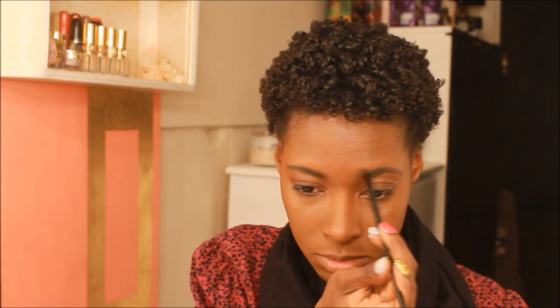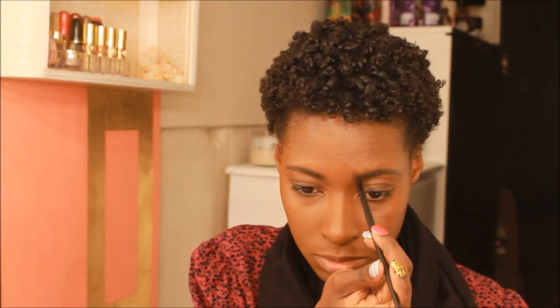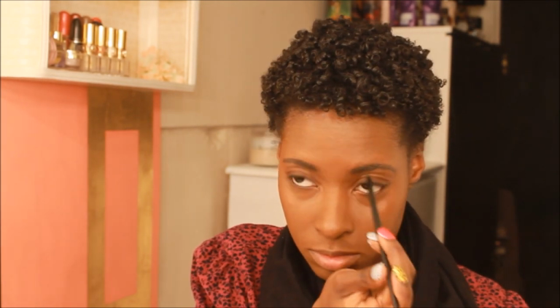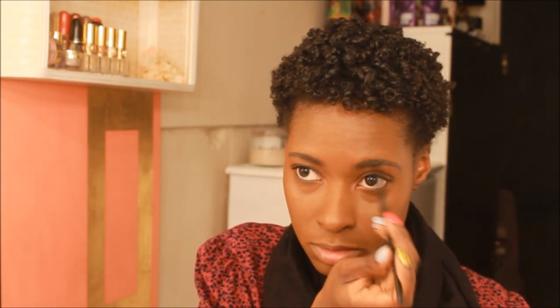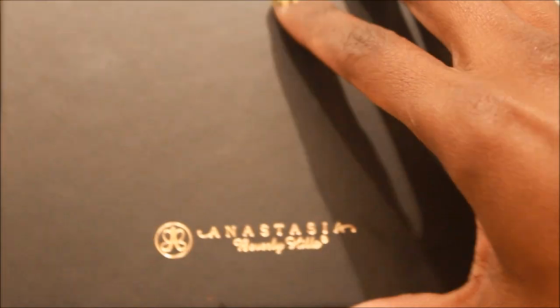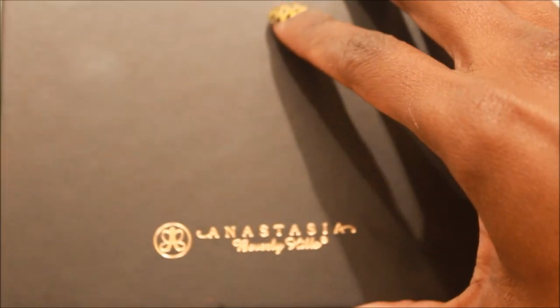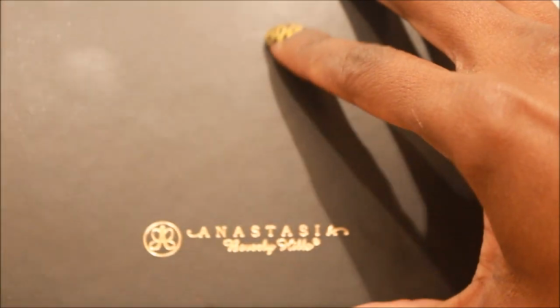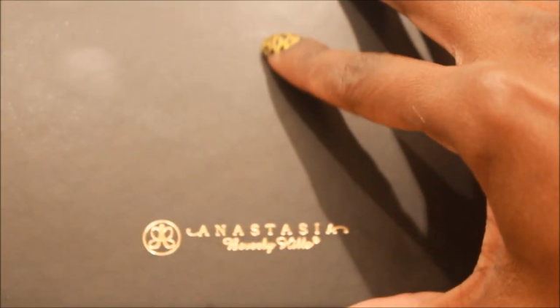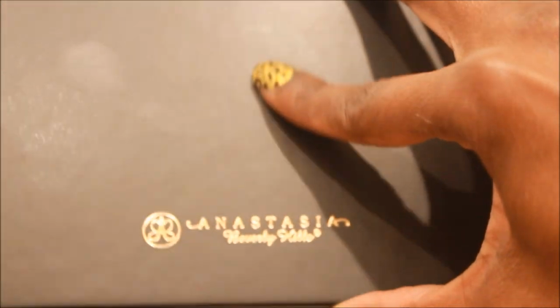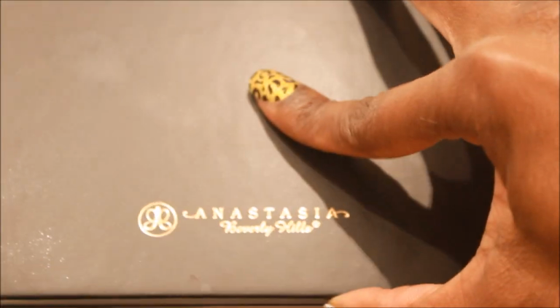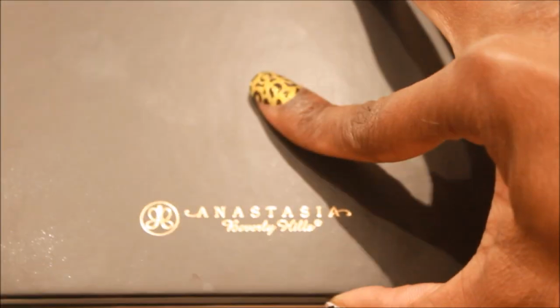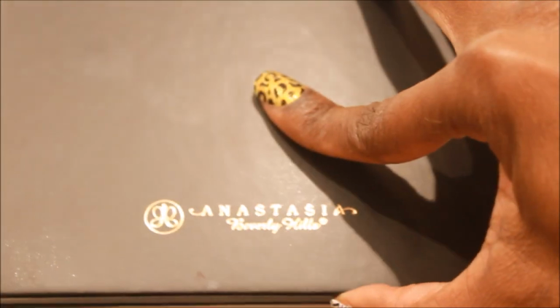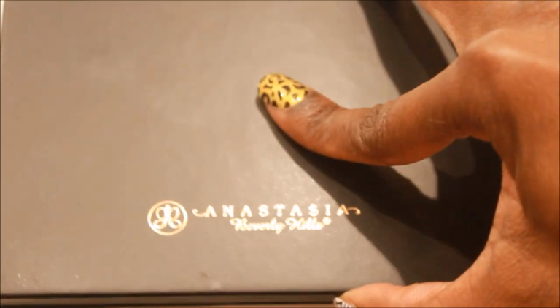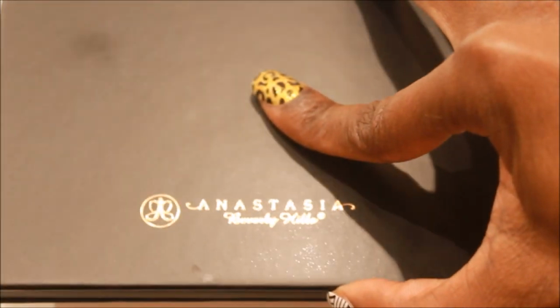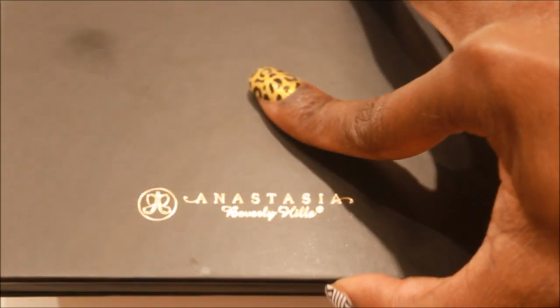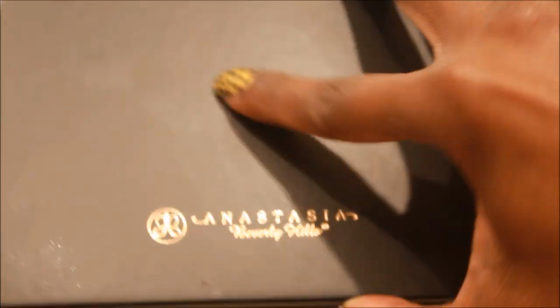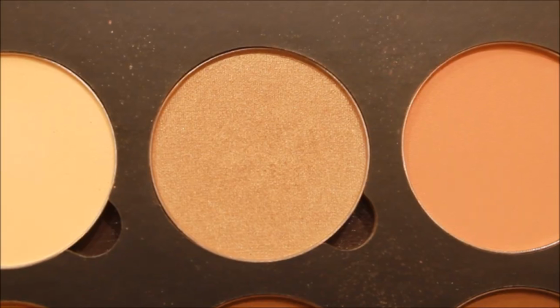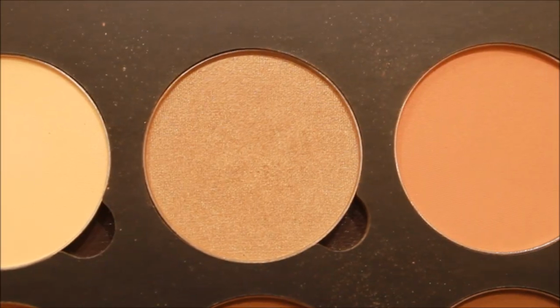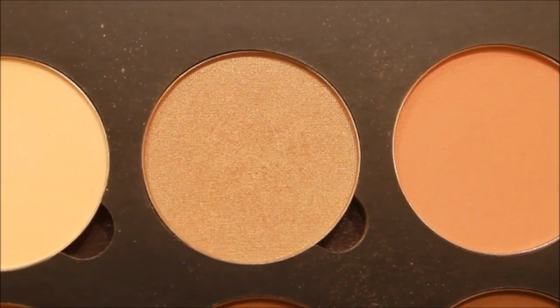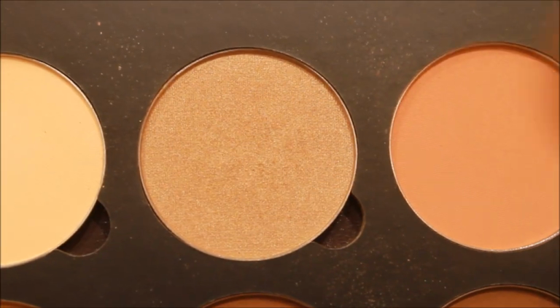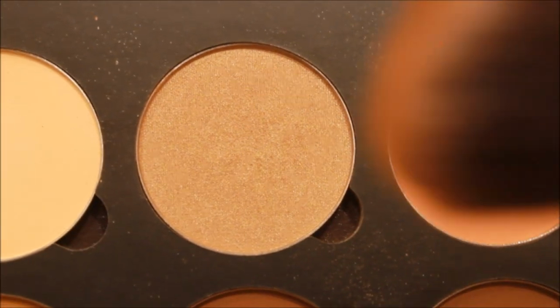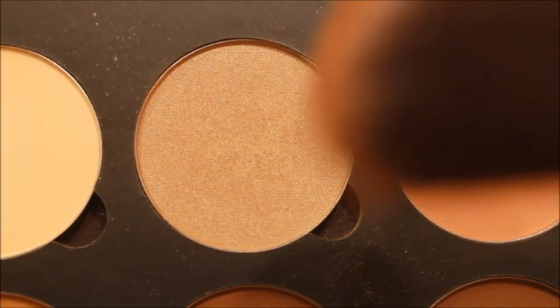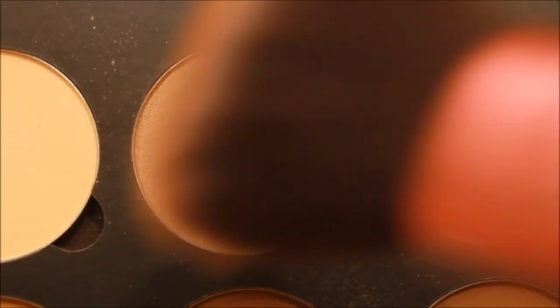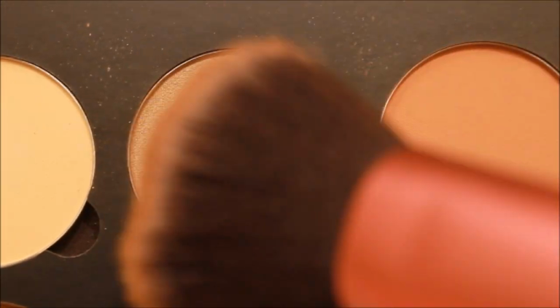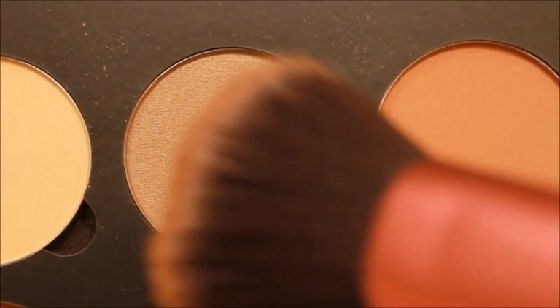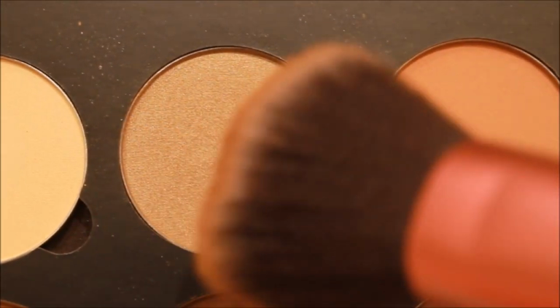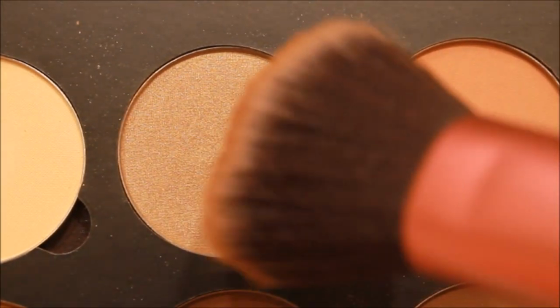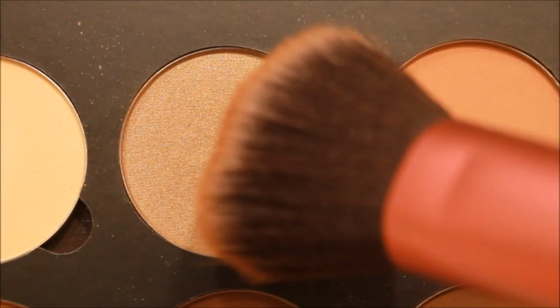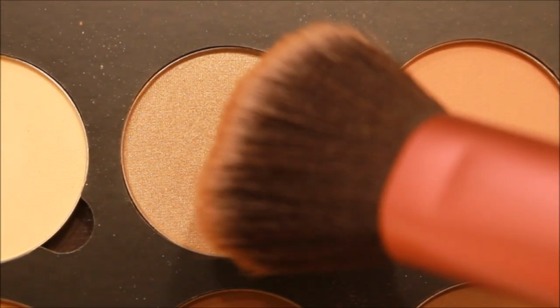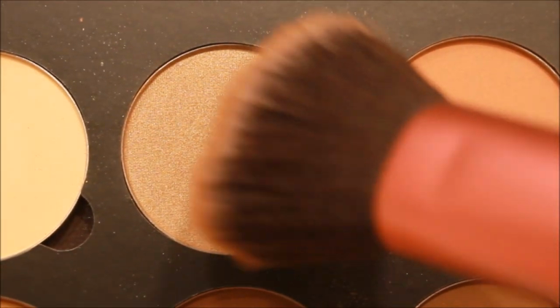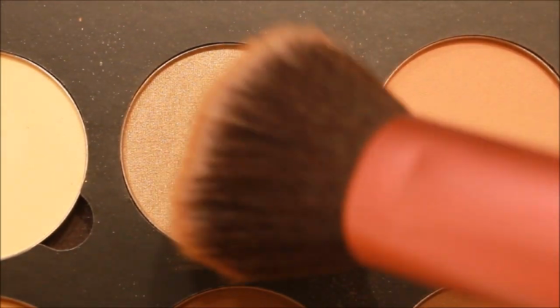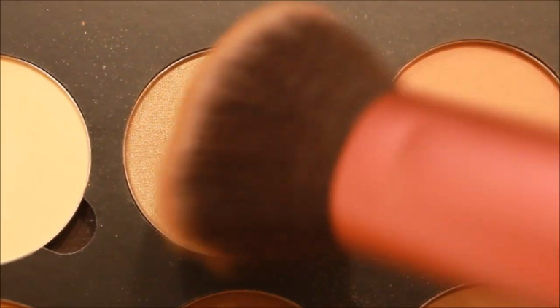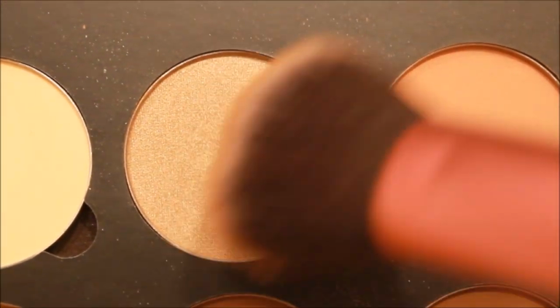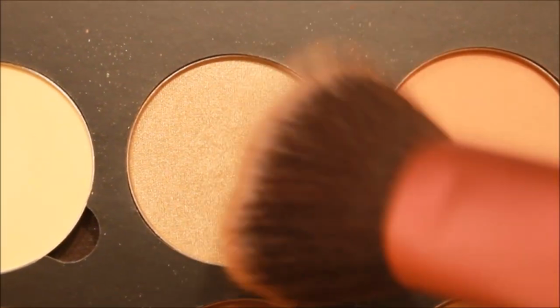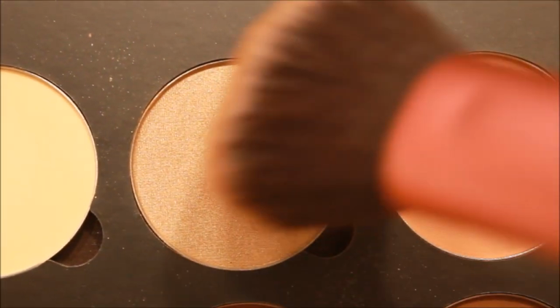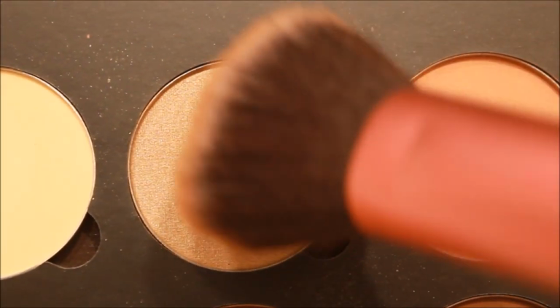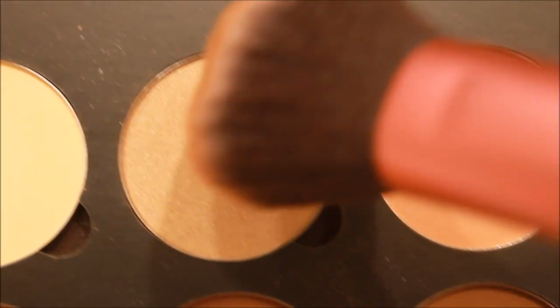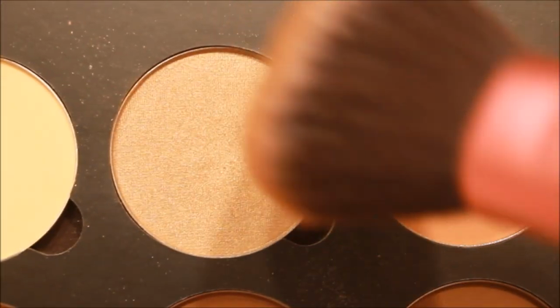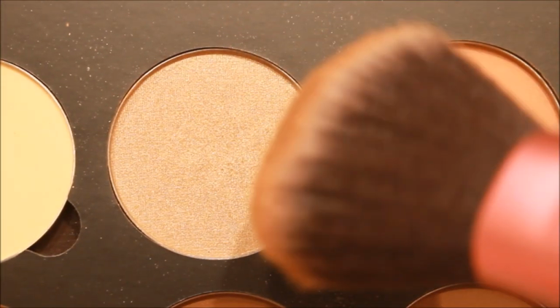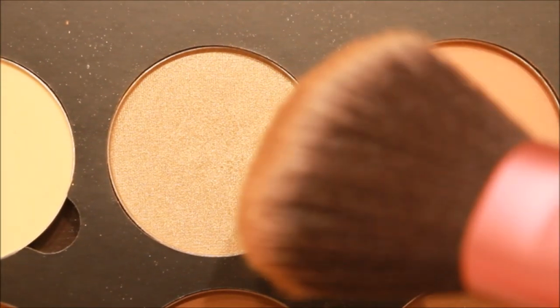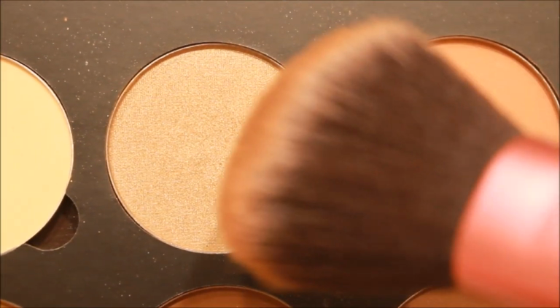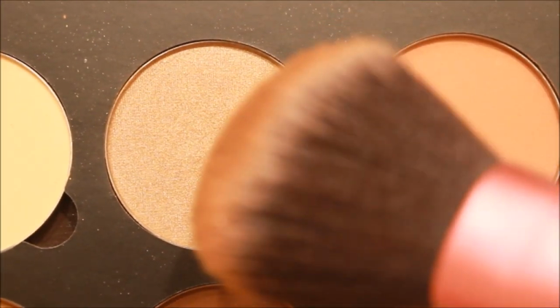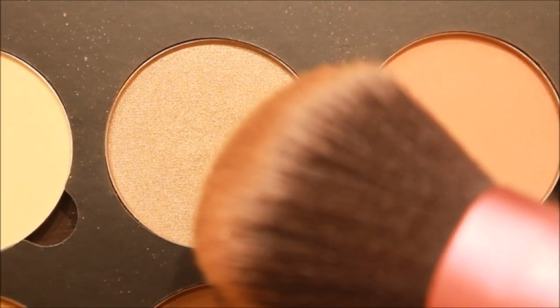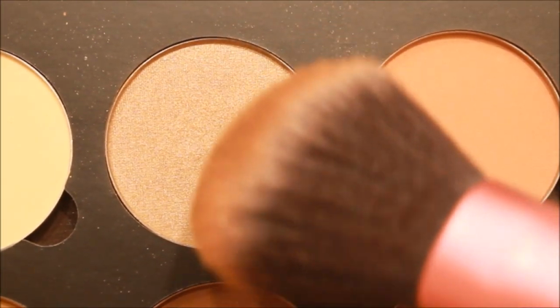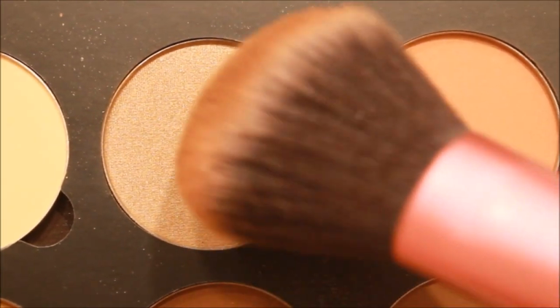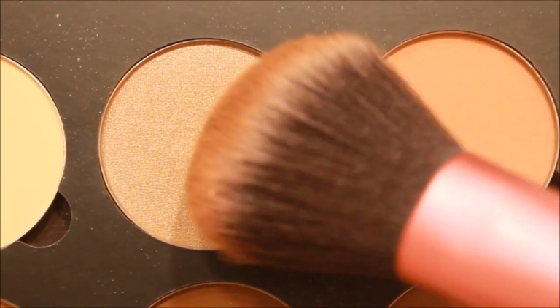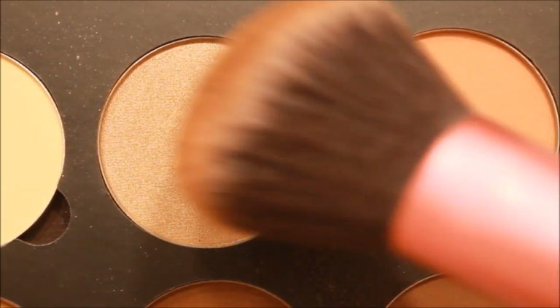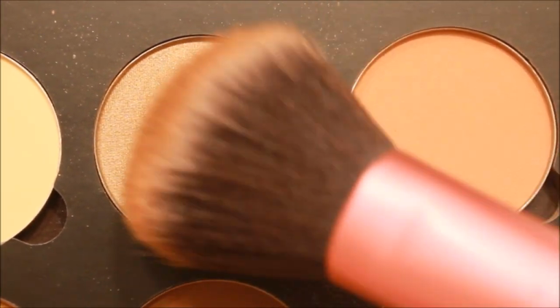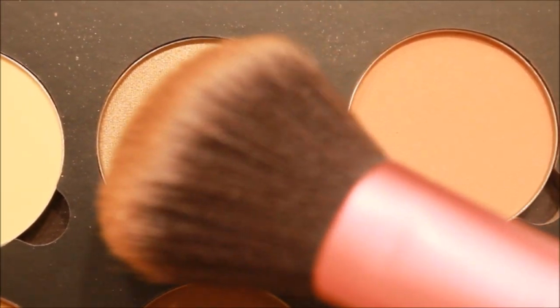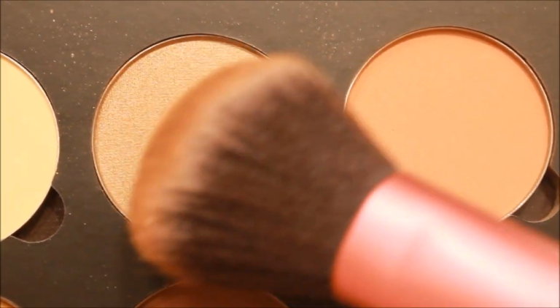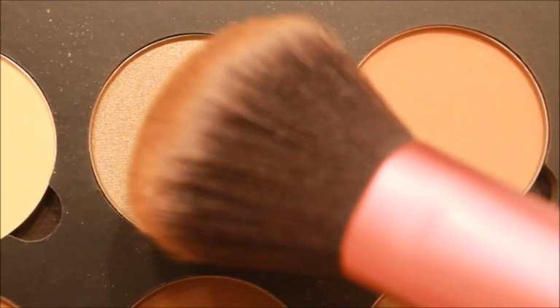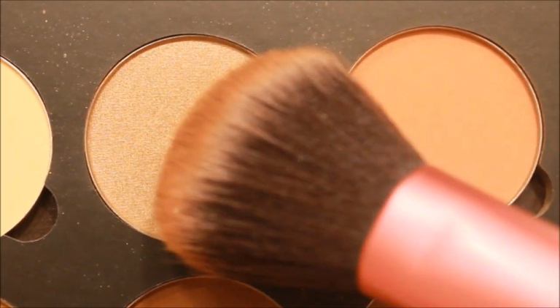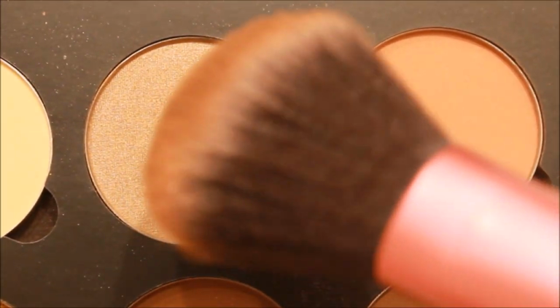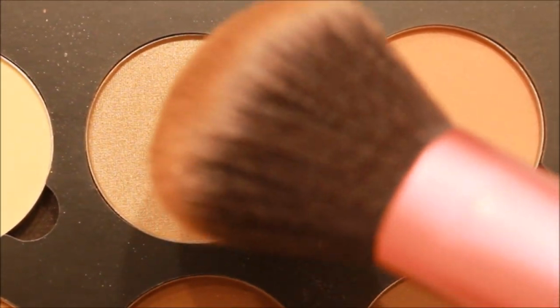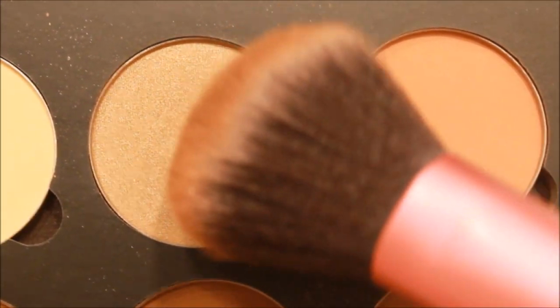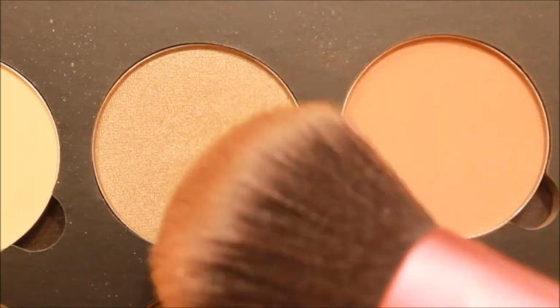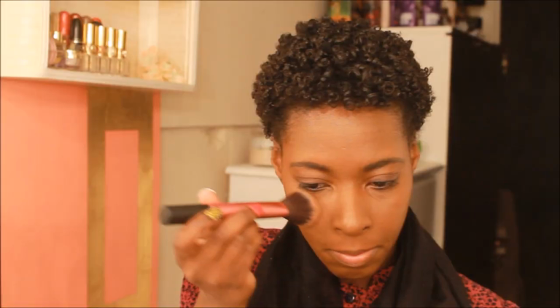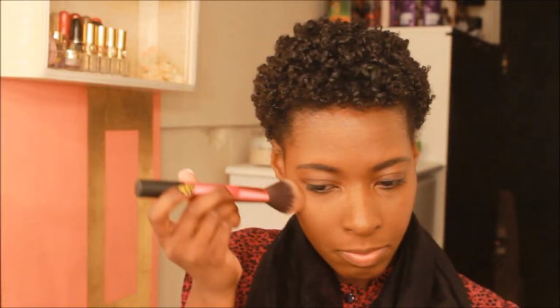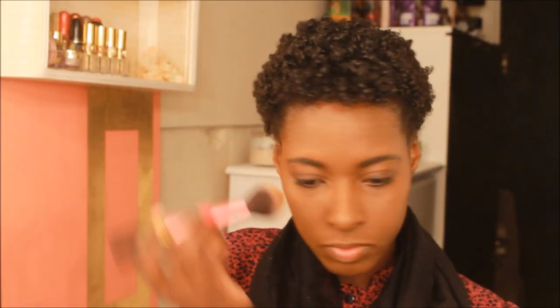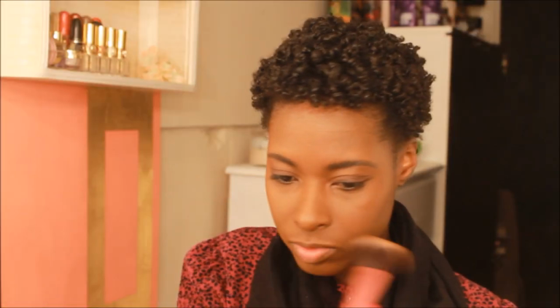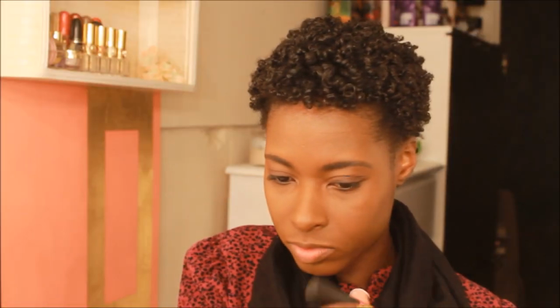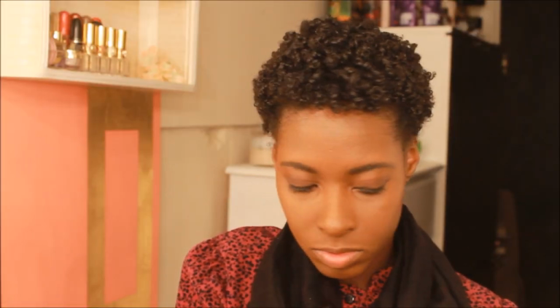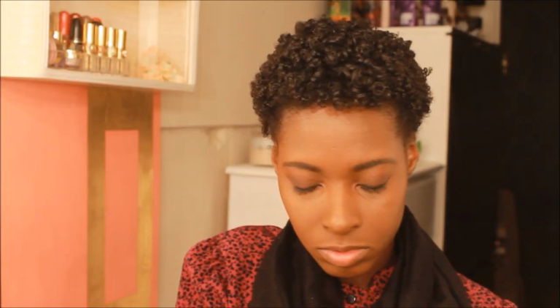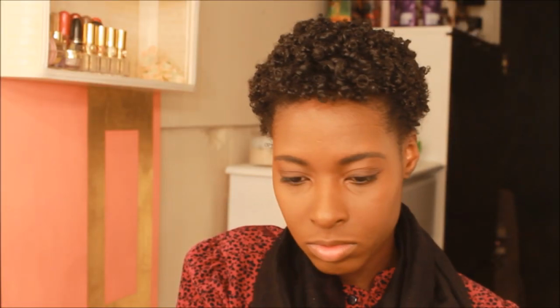Once my brows are filled in, I'm going to go in with the Anastasia Contour Palette and I'm going to pick up the color 10K and highlight with it.